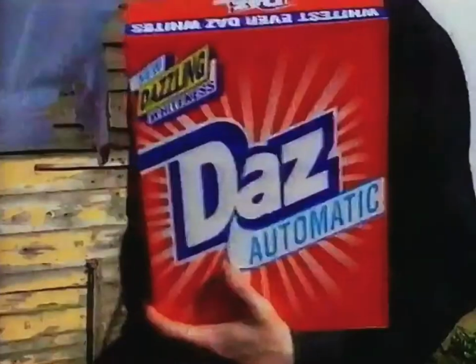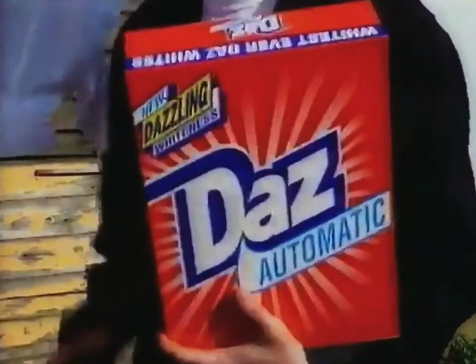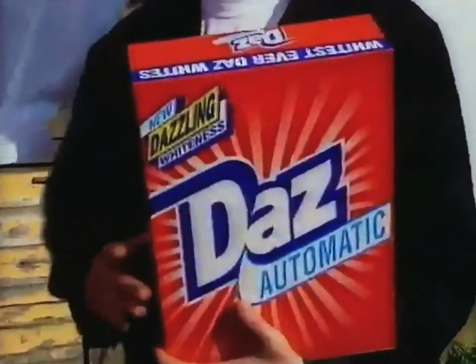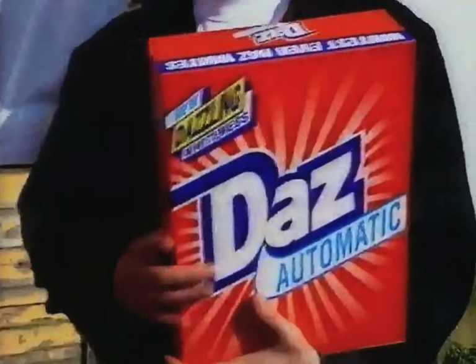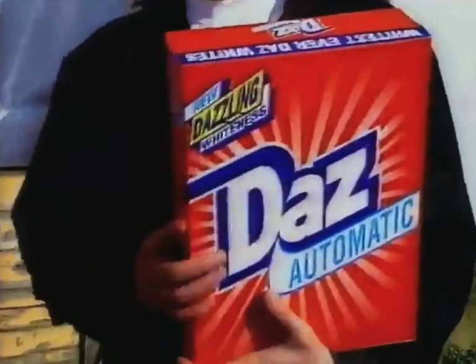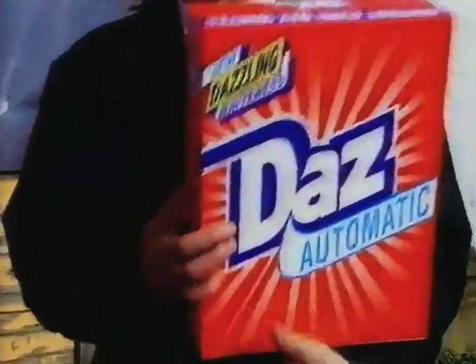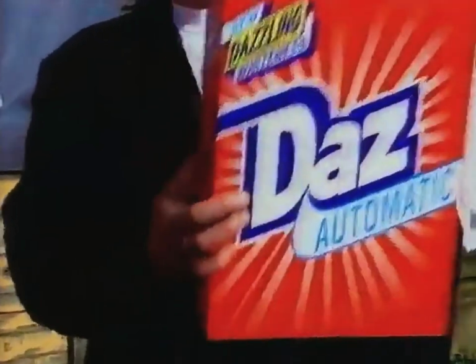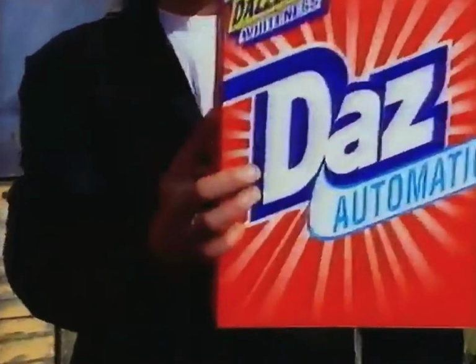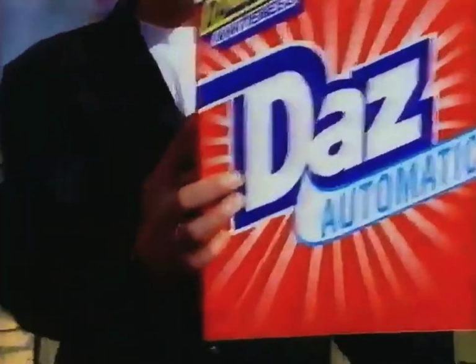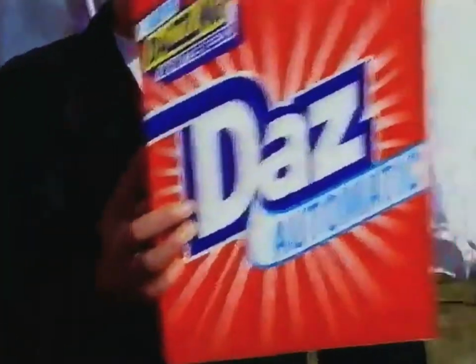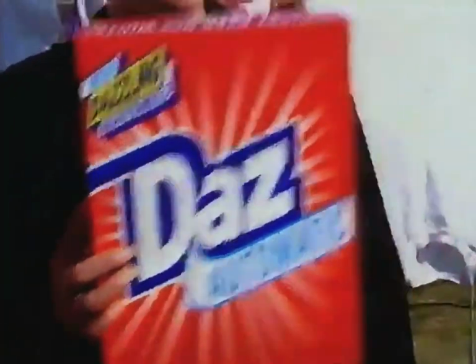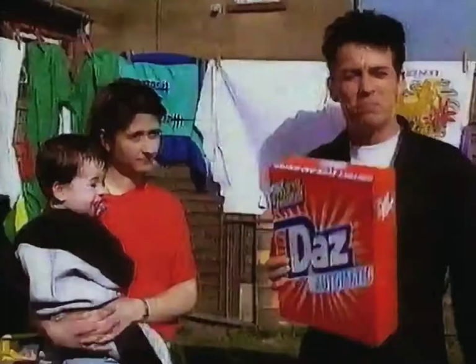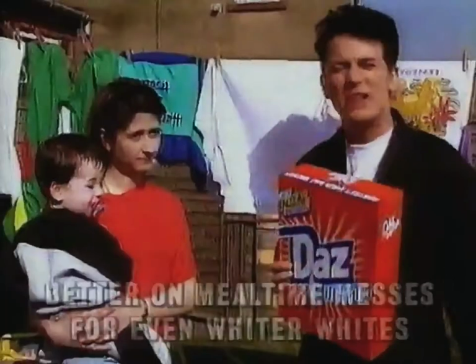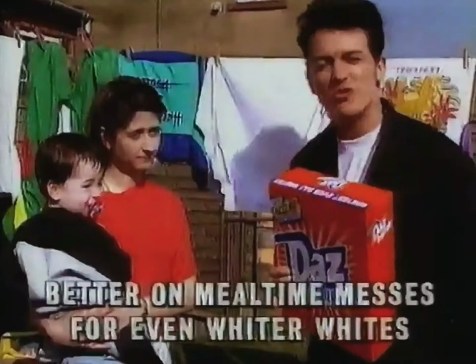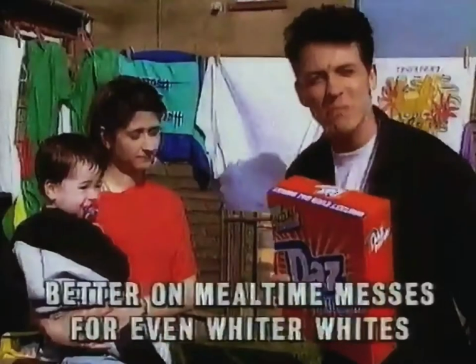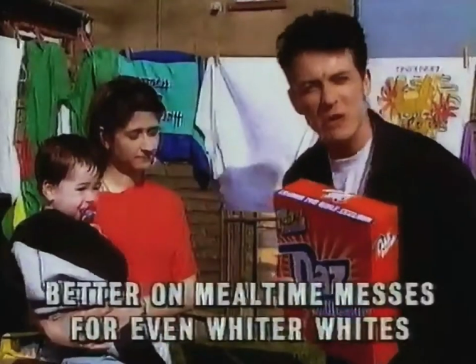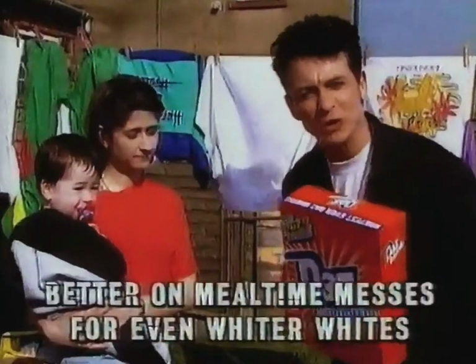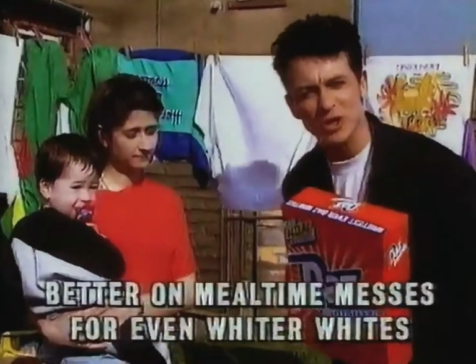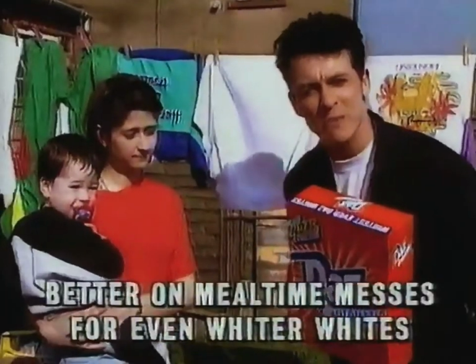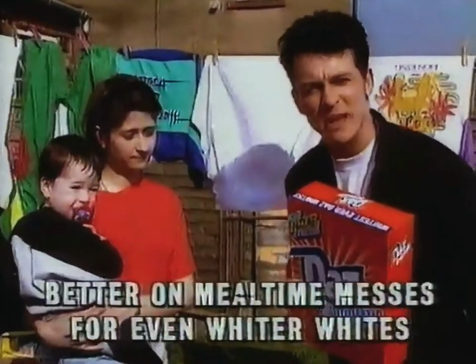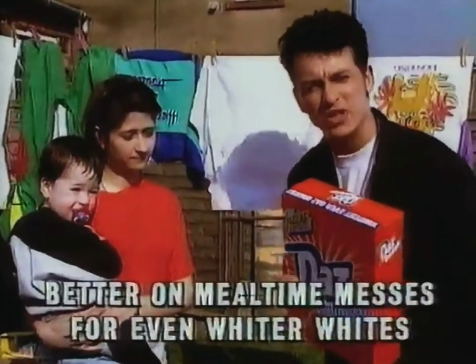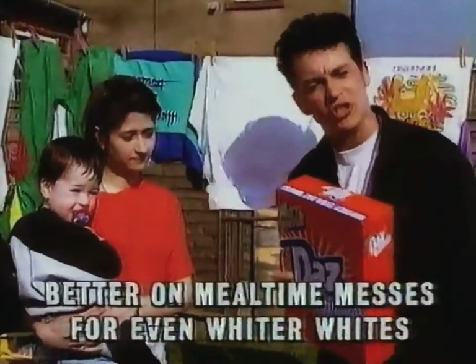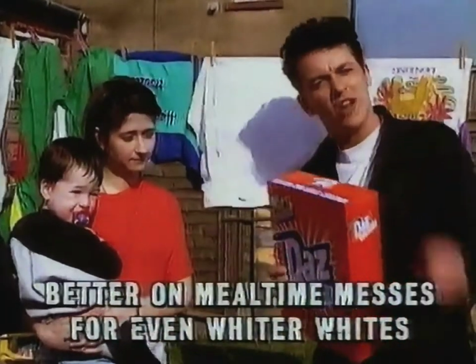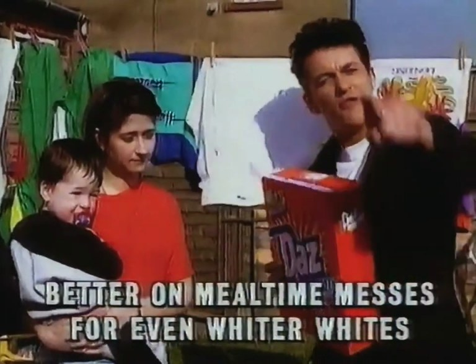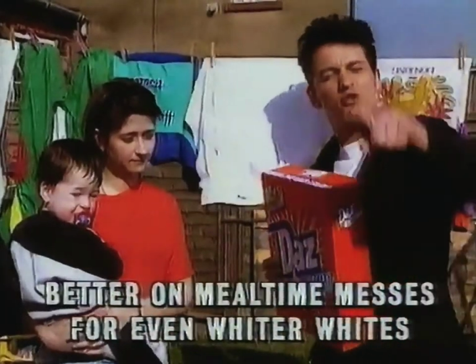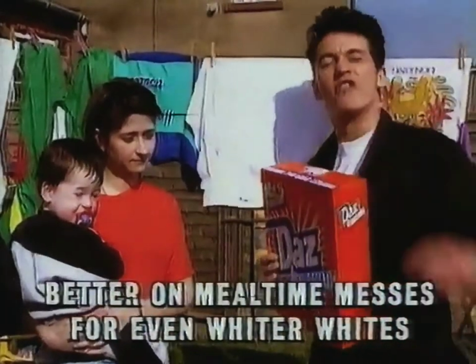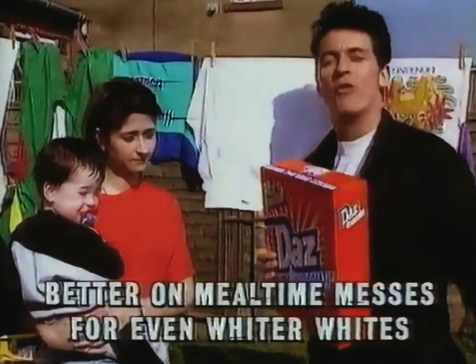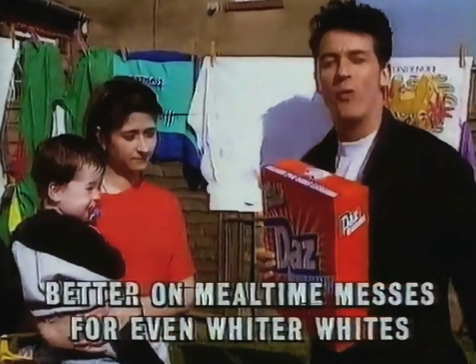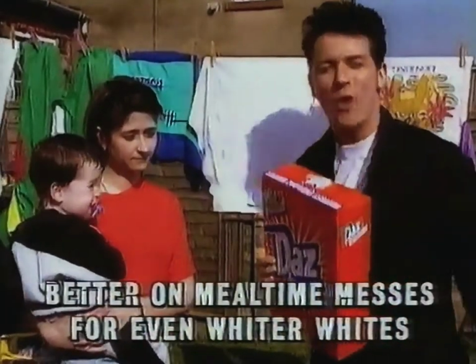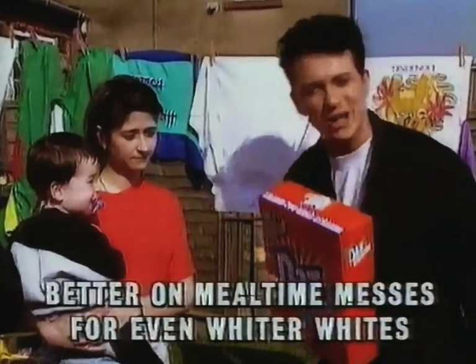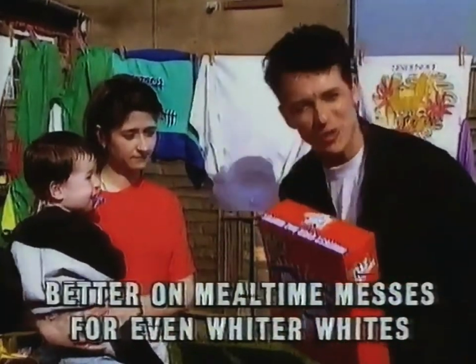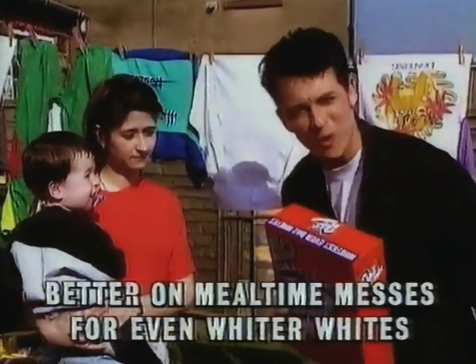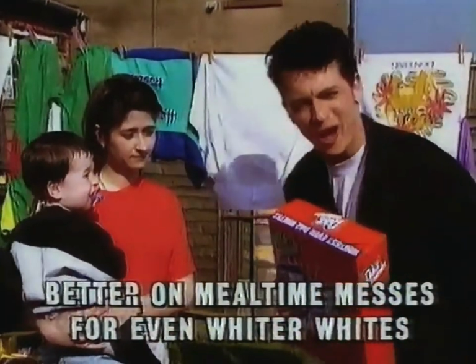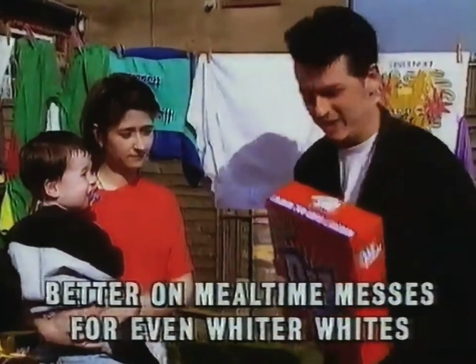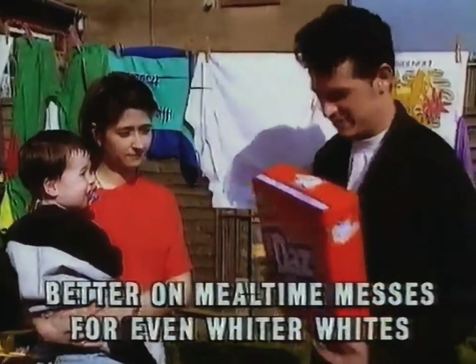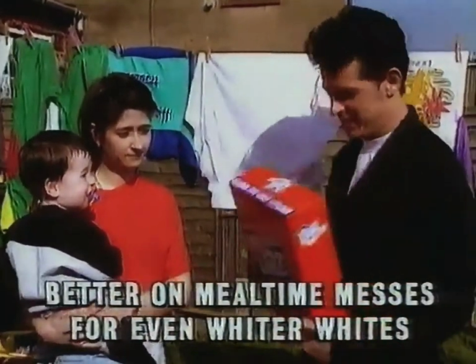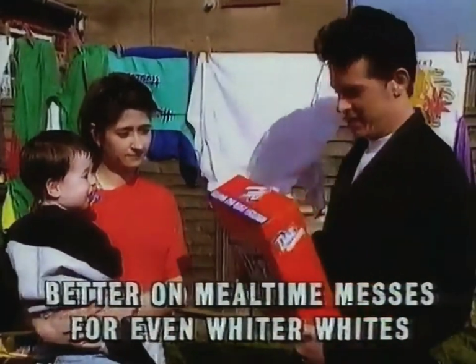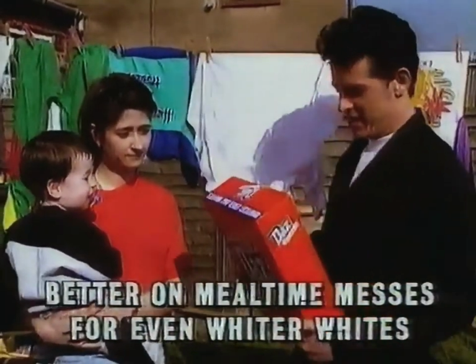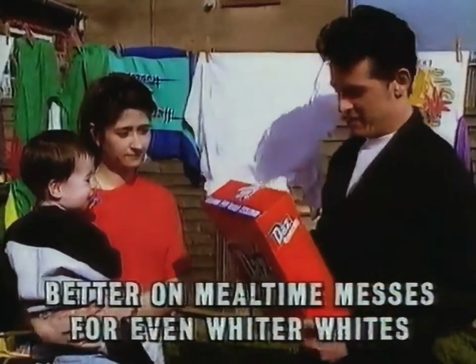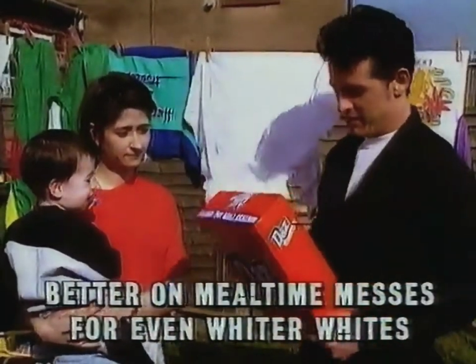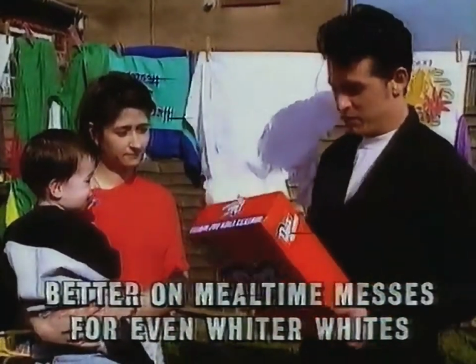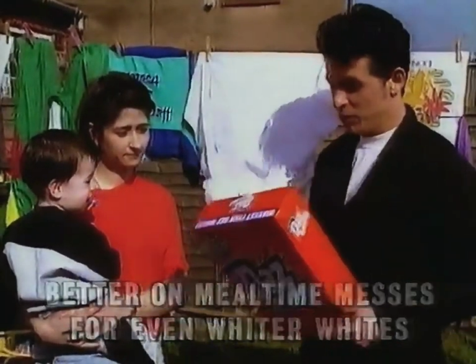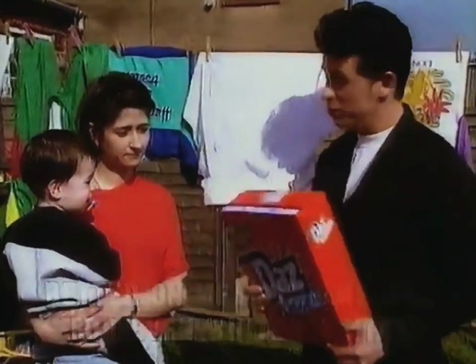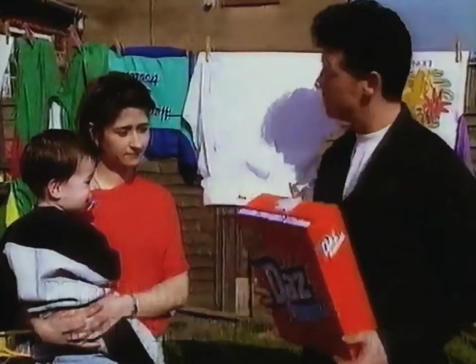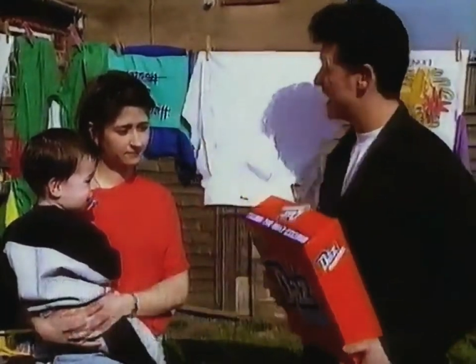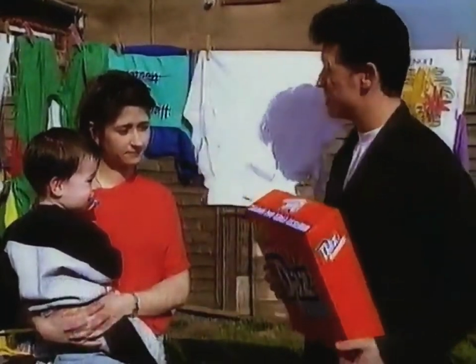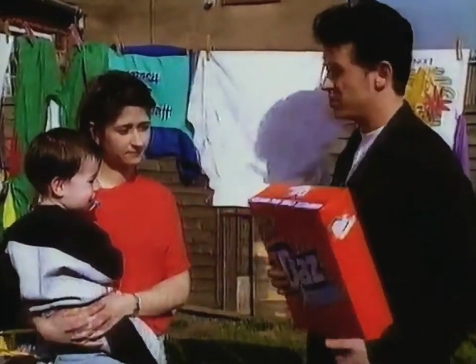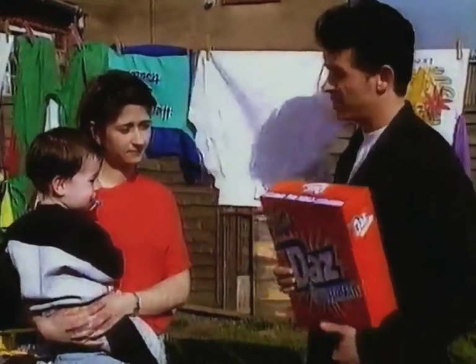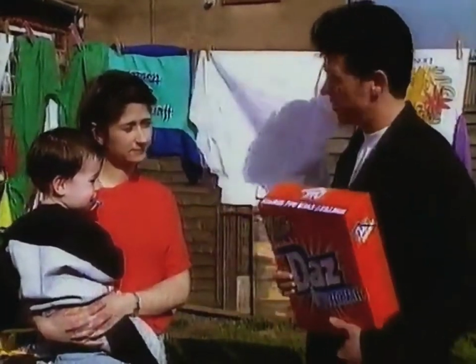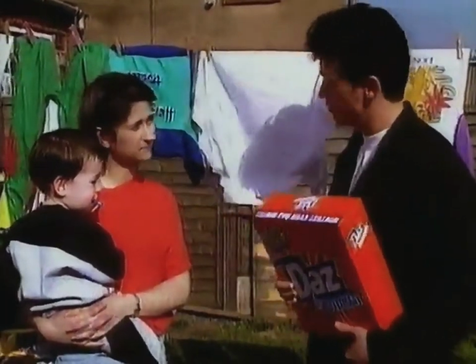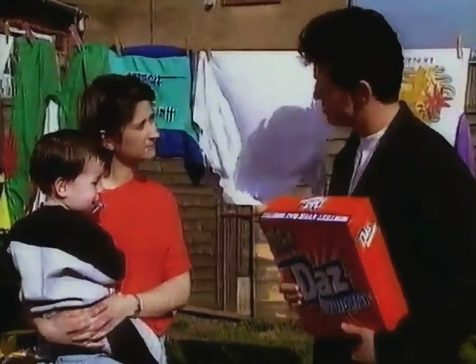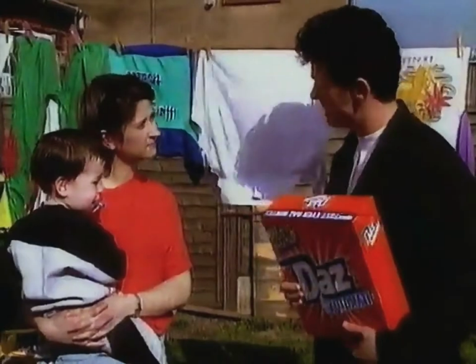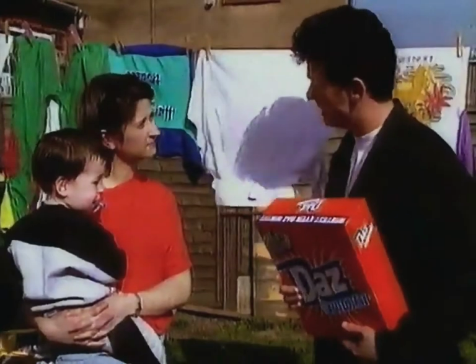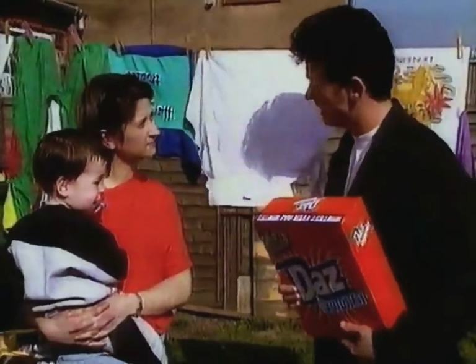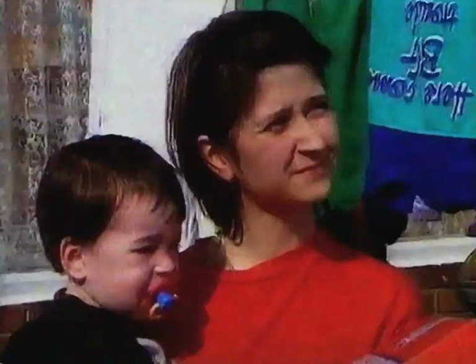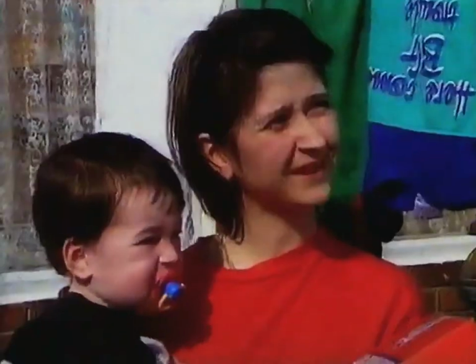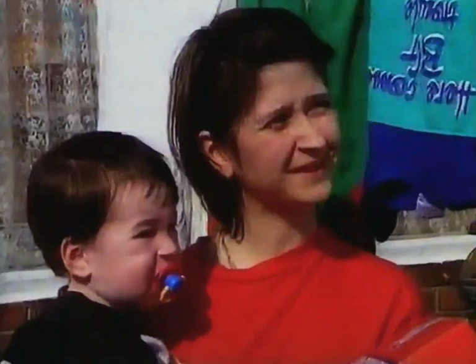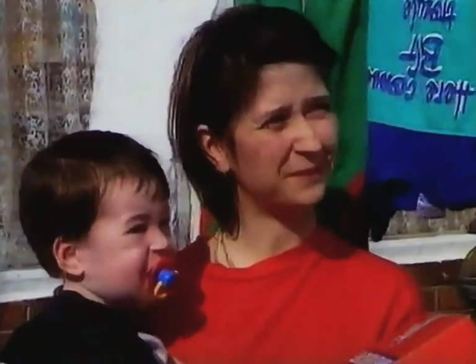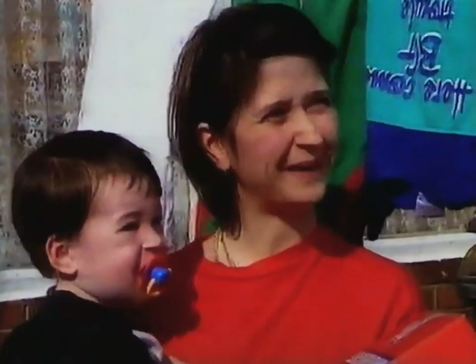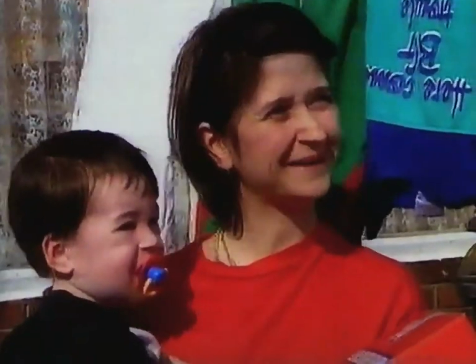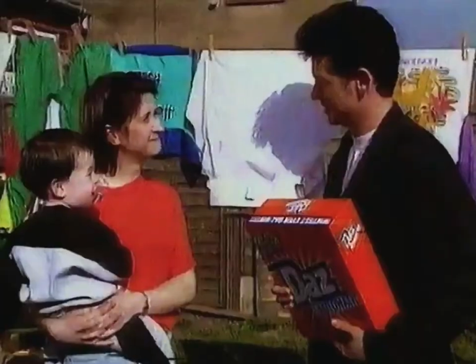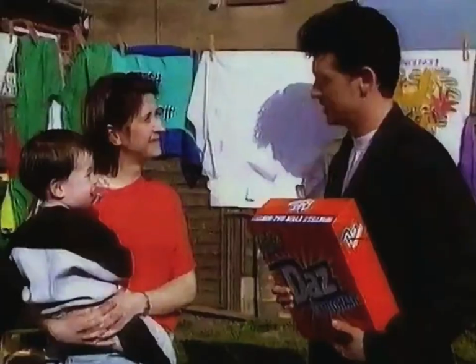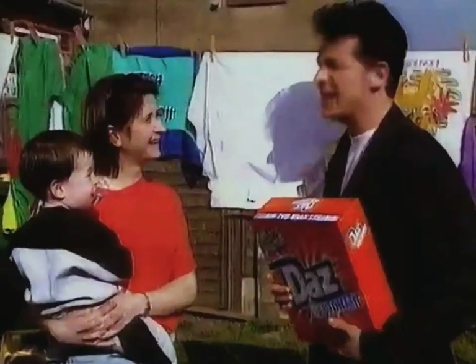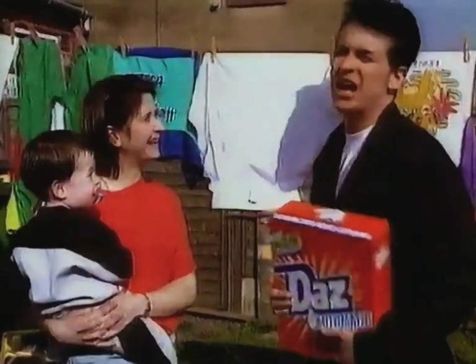New Daz Automatic, better on meal time messes for even whiter whites. Well, we've got a new Daz. What do you think? A new presenter? Not bad. Thank you.